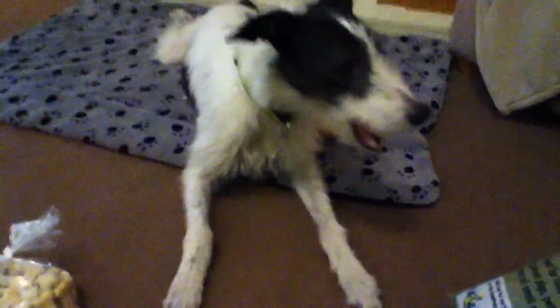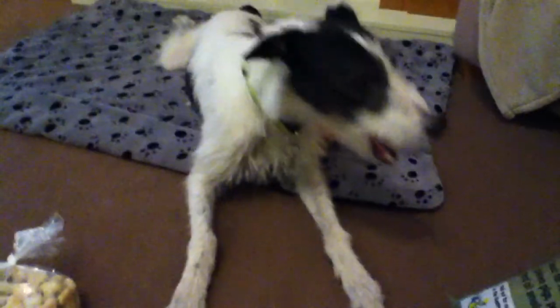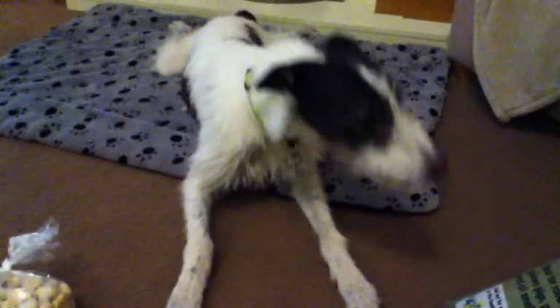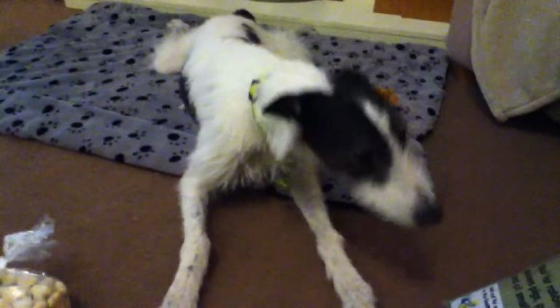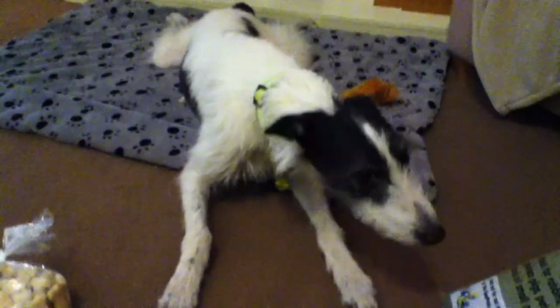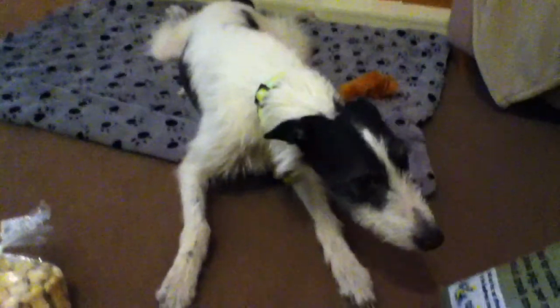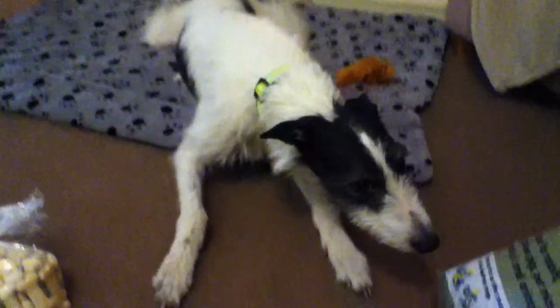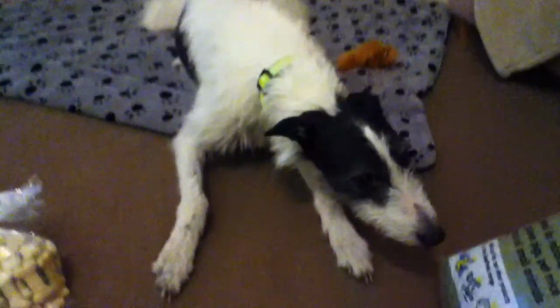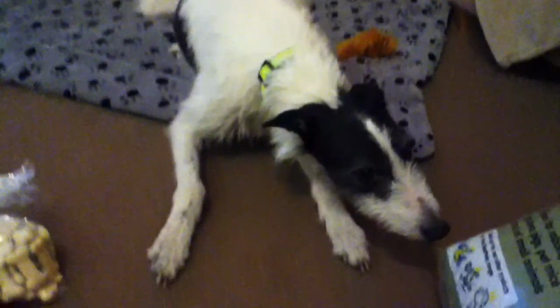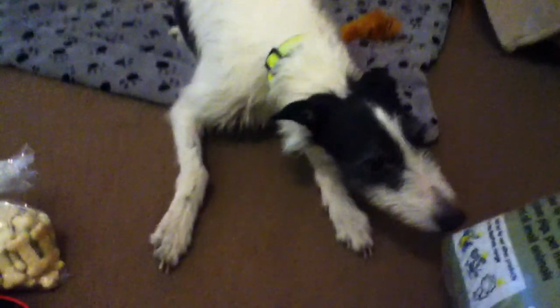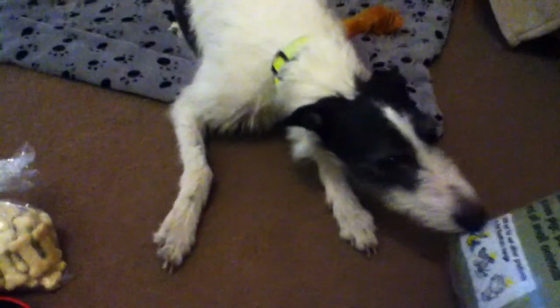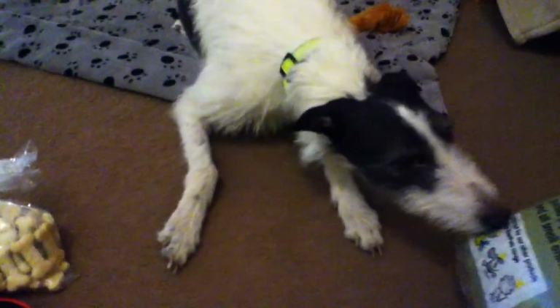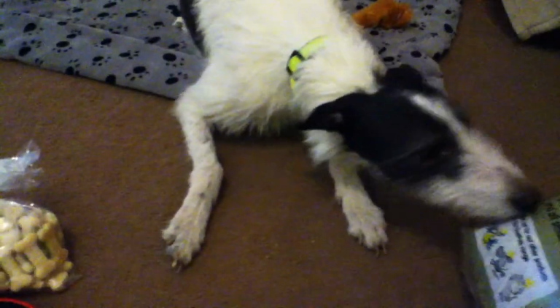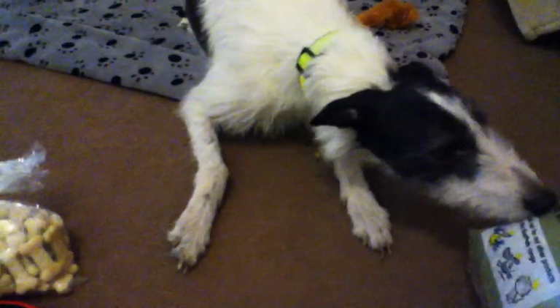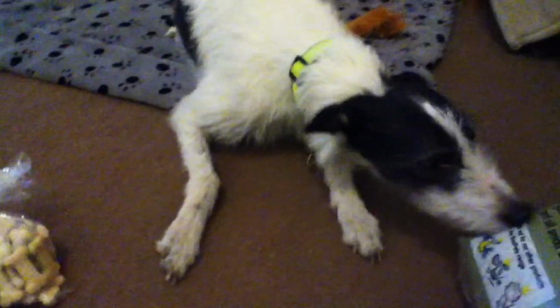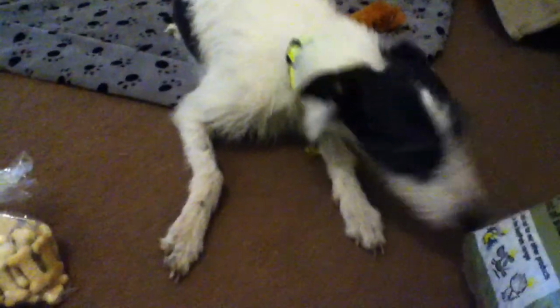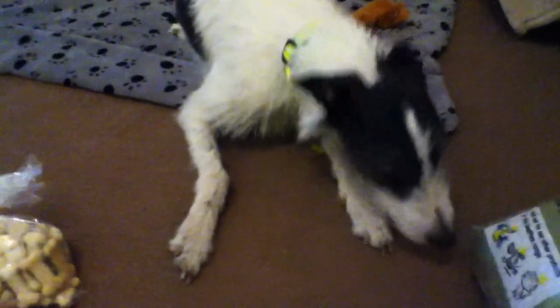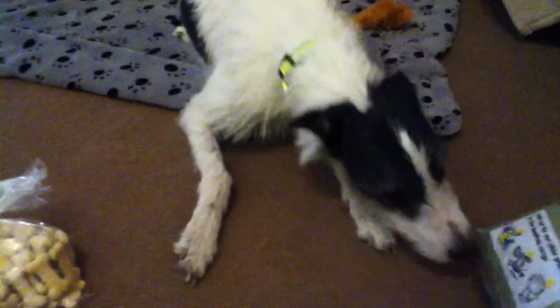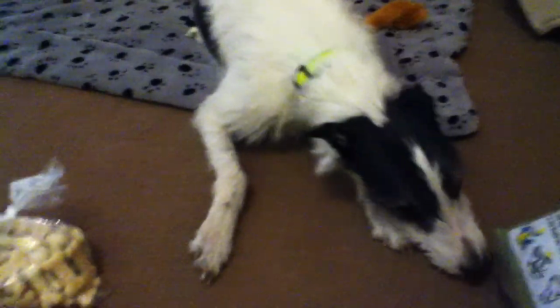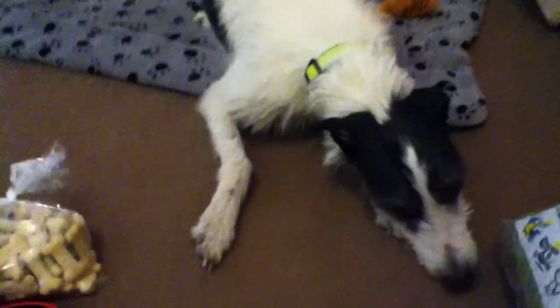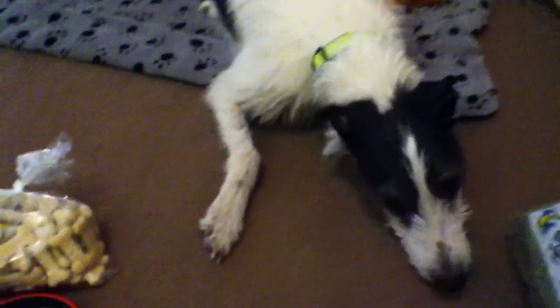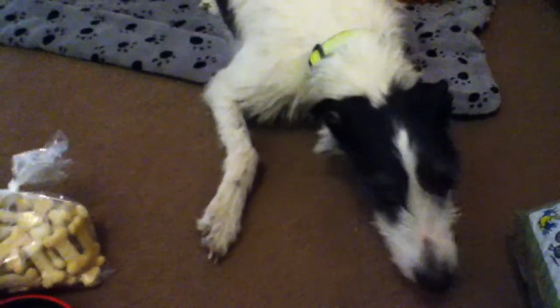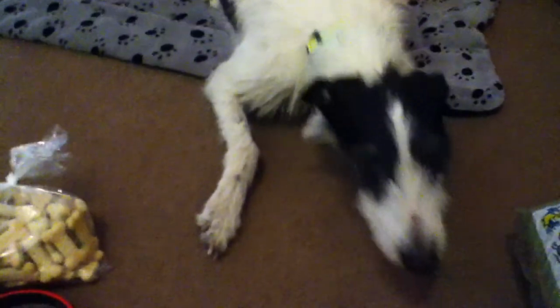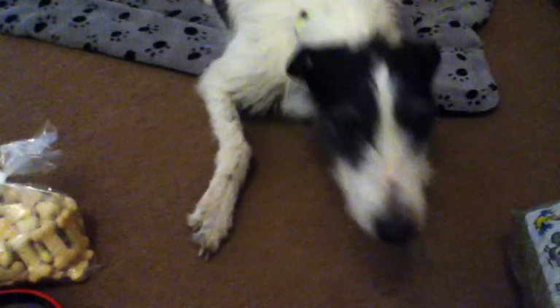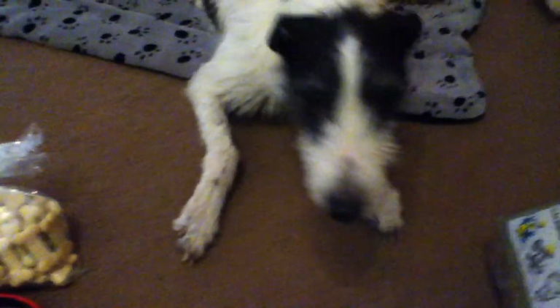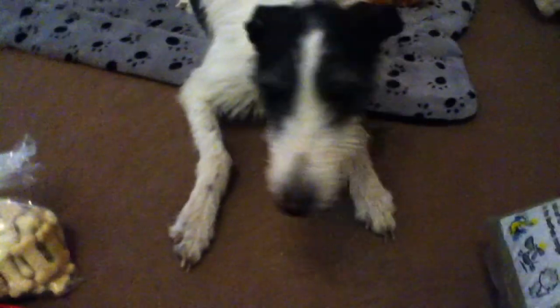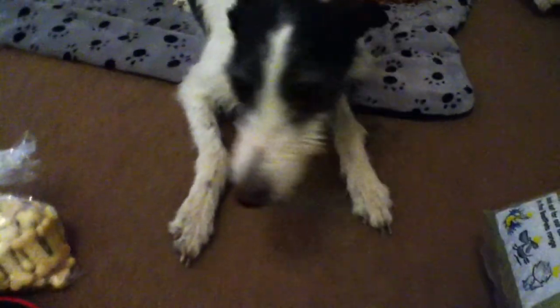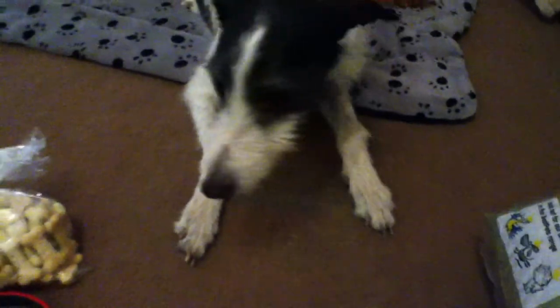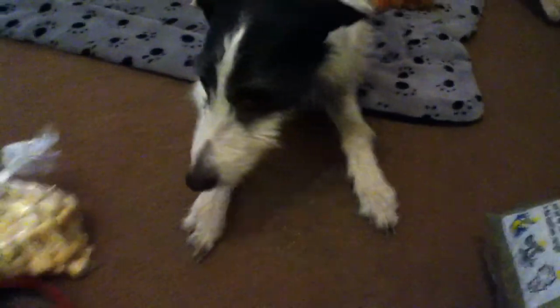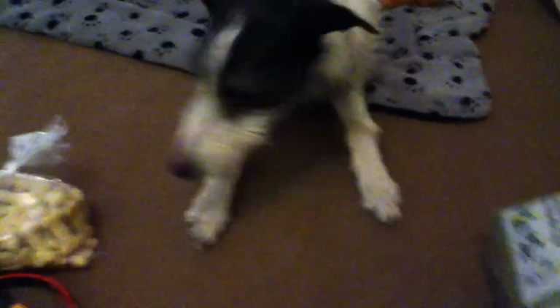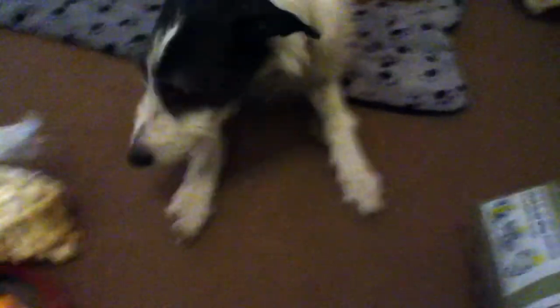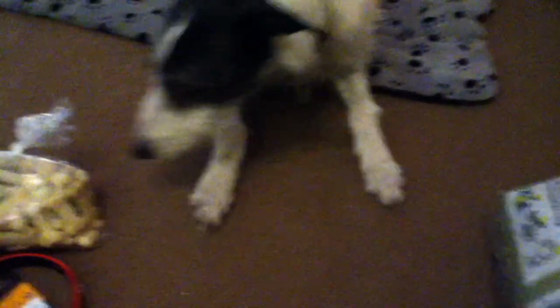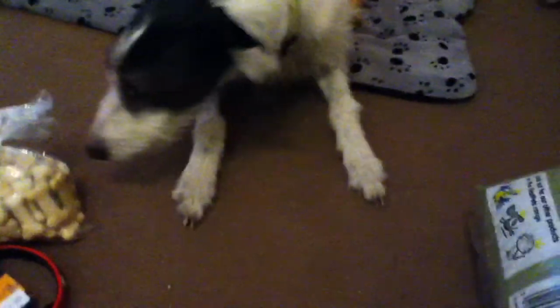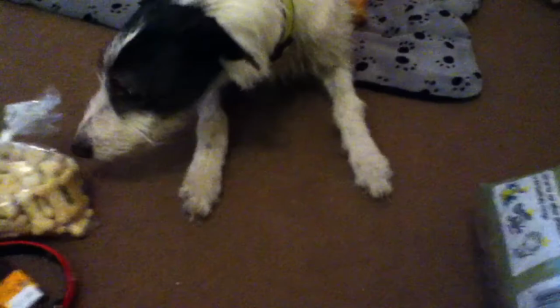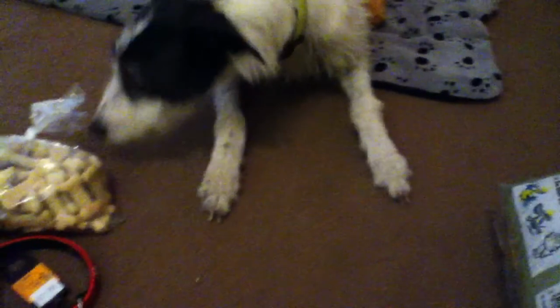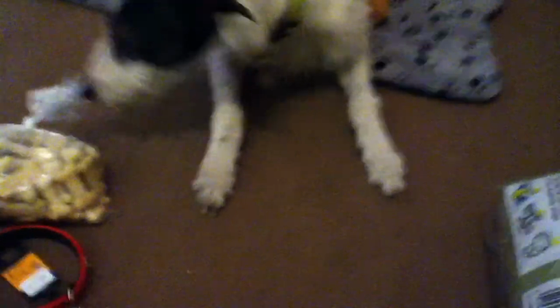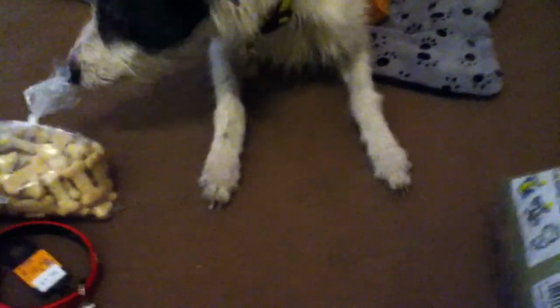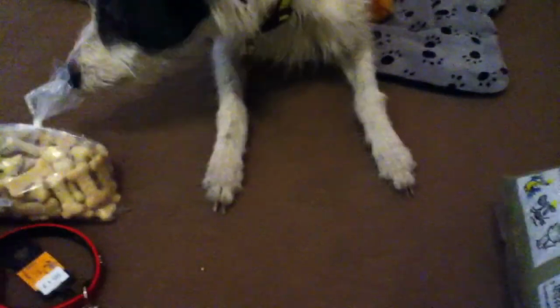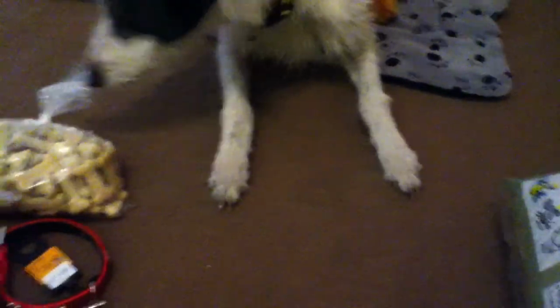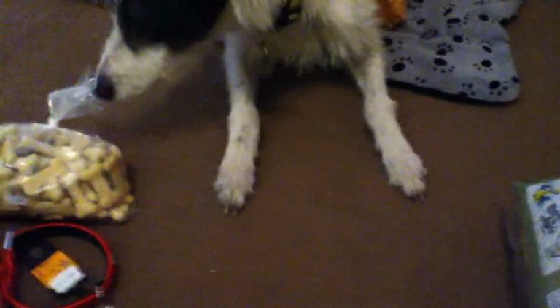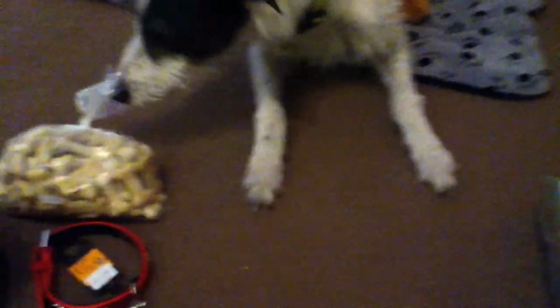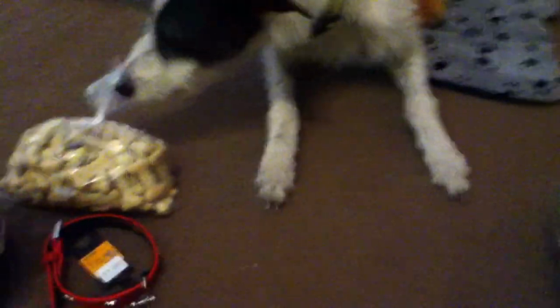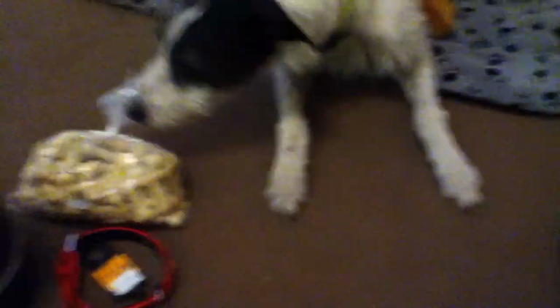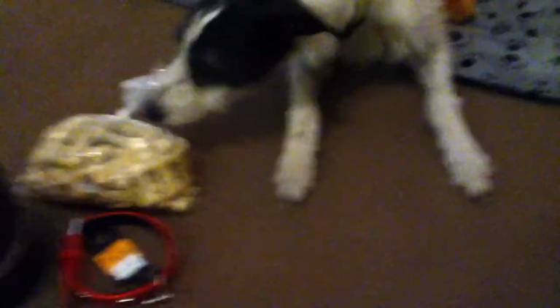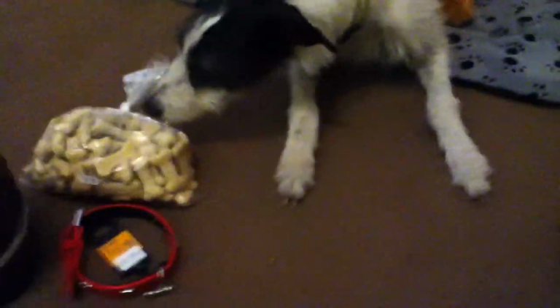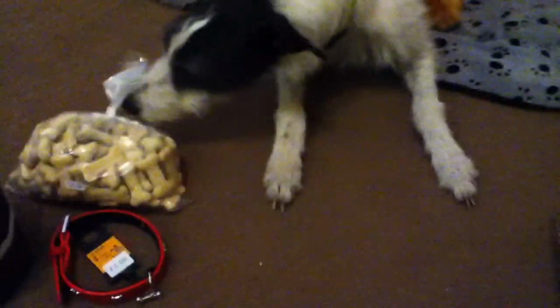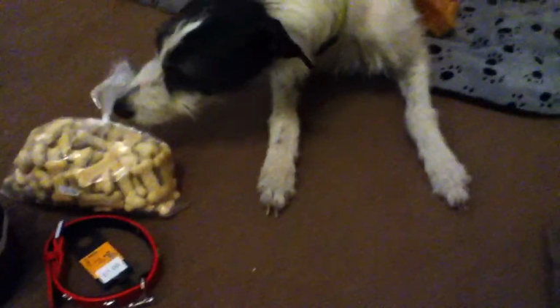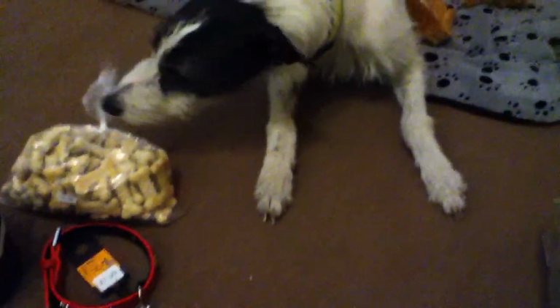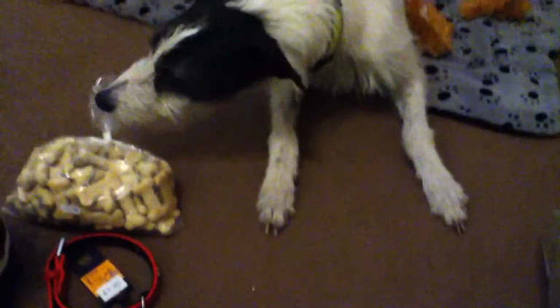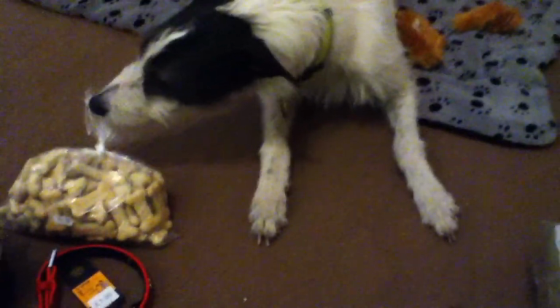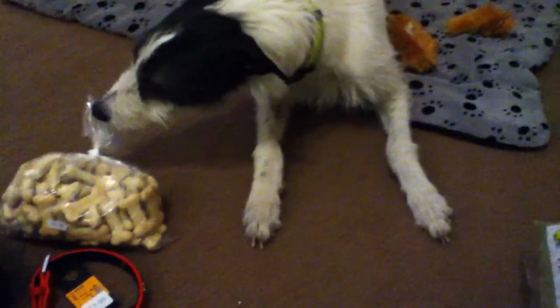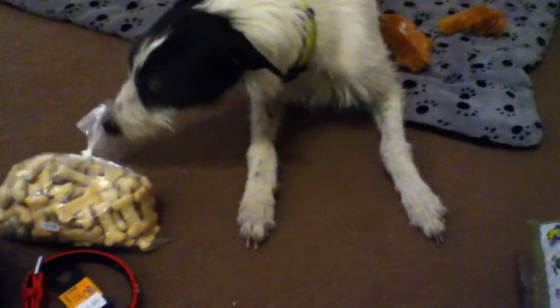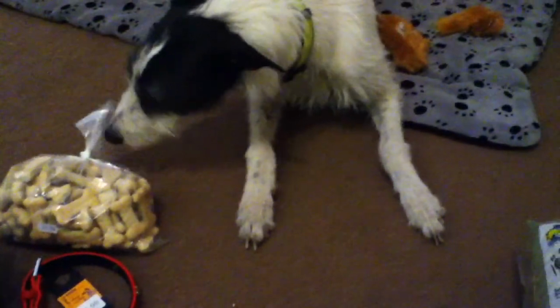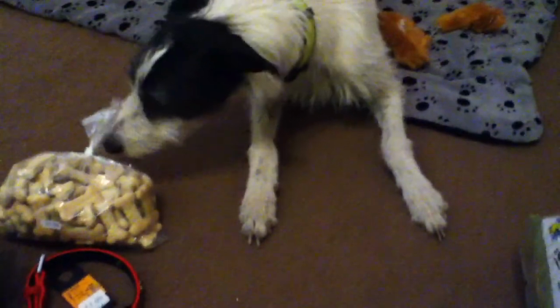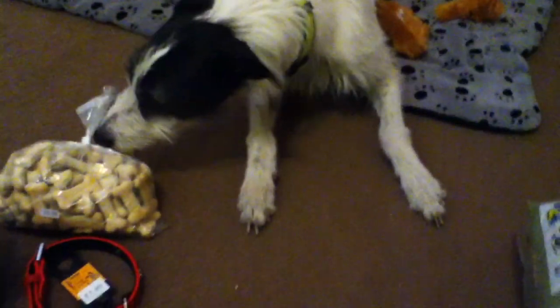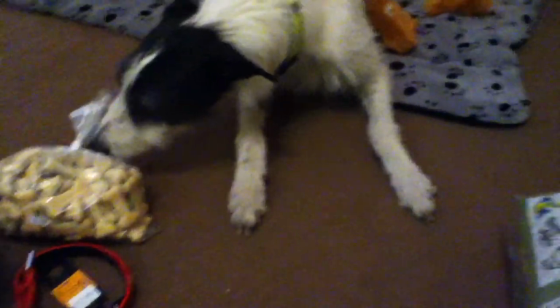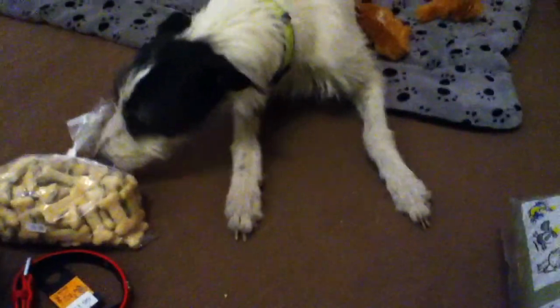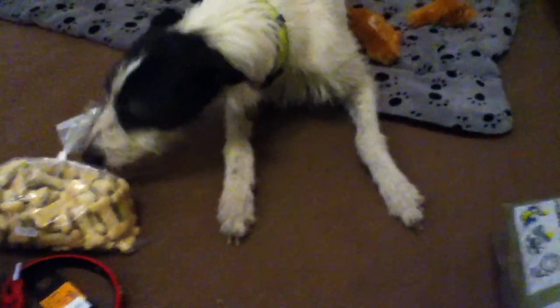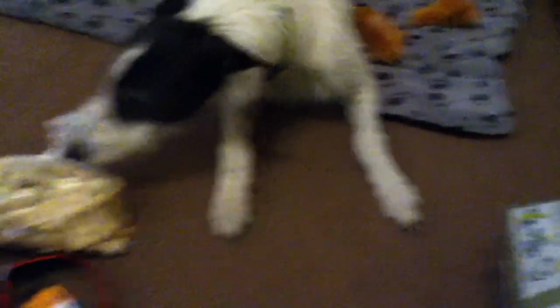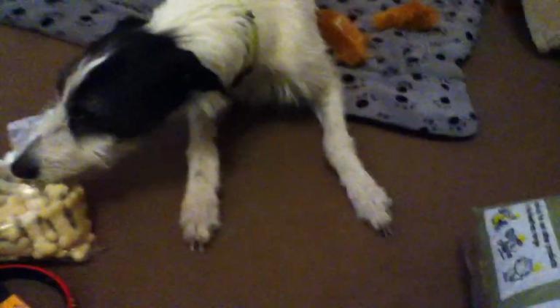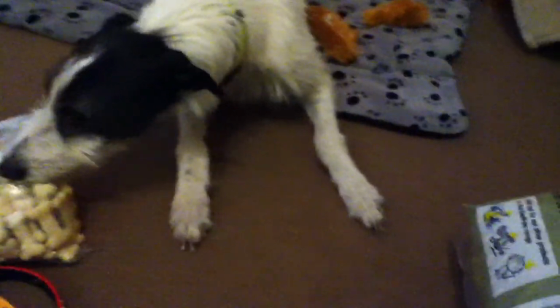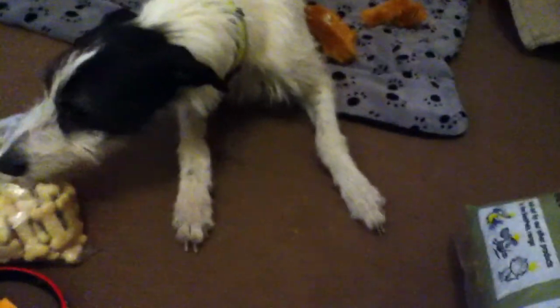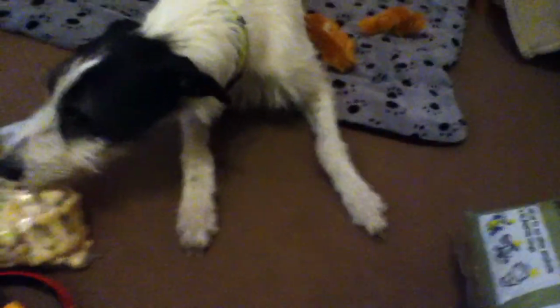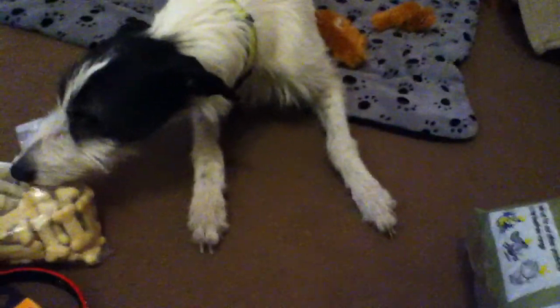Hey there everyone, it's PeaceLovePiggies13 here and today I'm just doing a little haul video of some of the things I picked up recently.